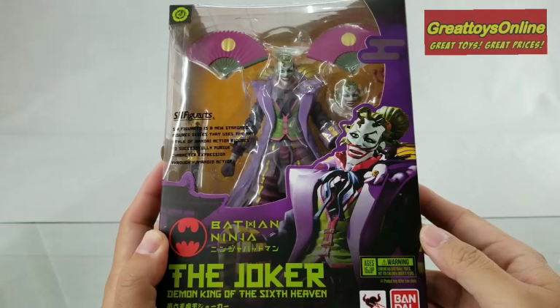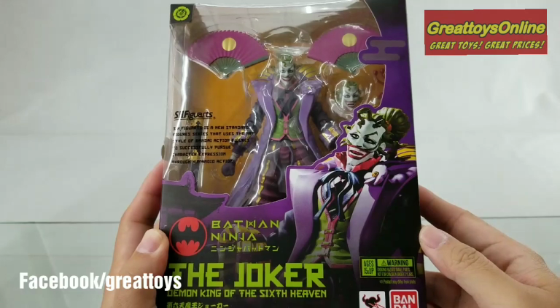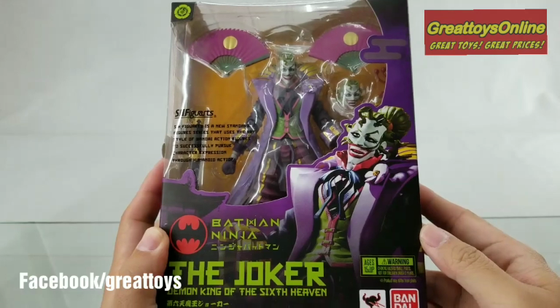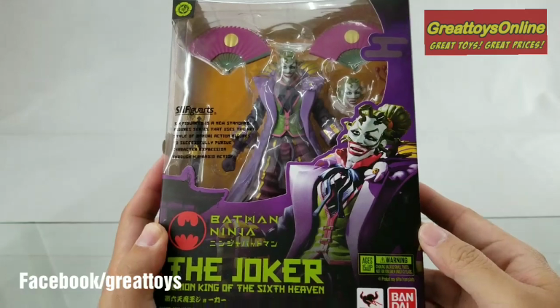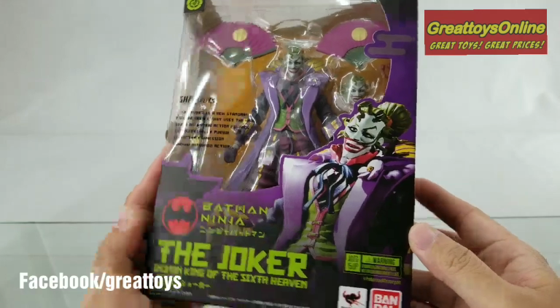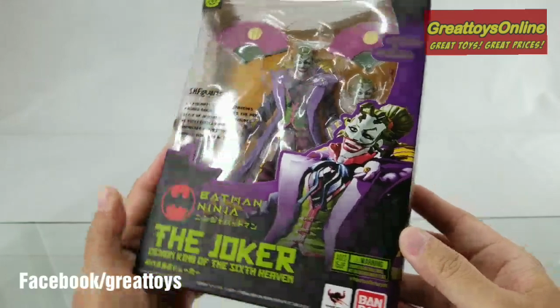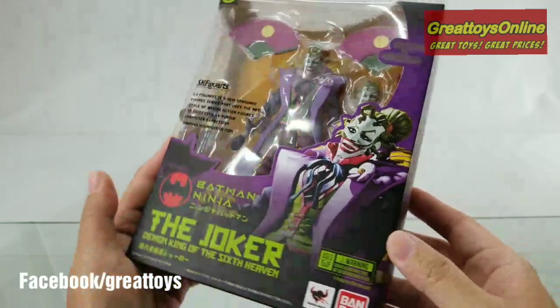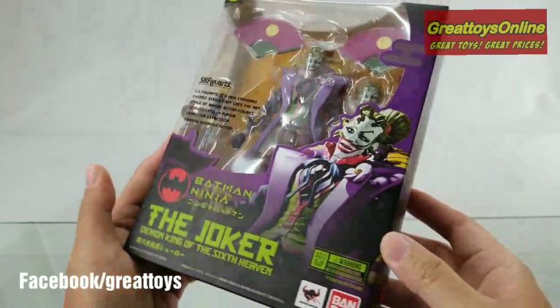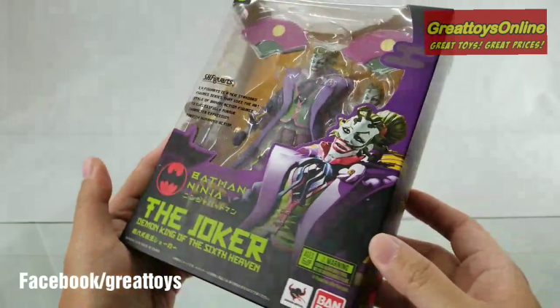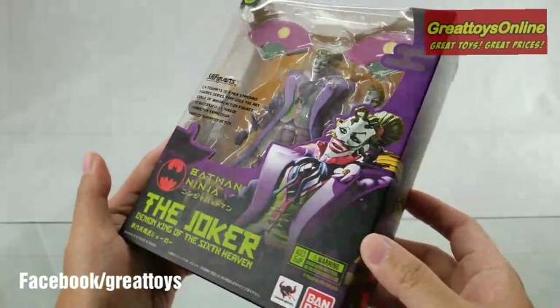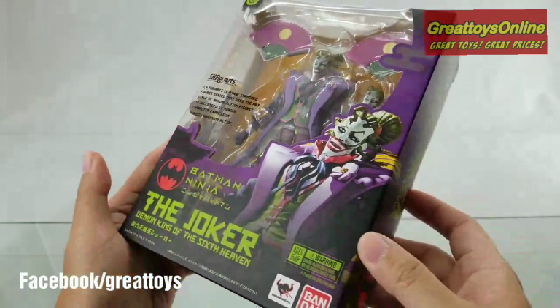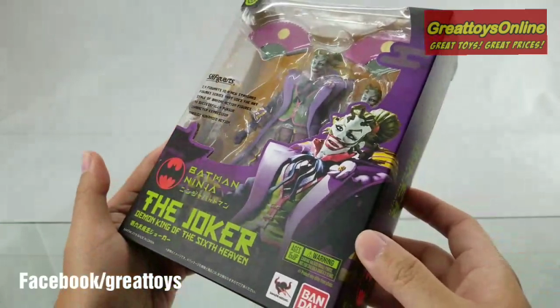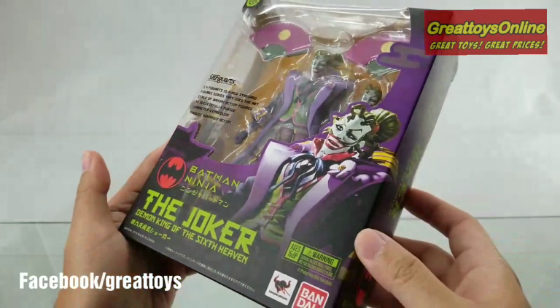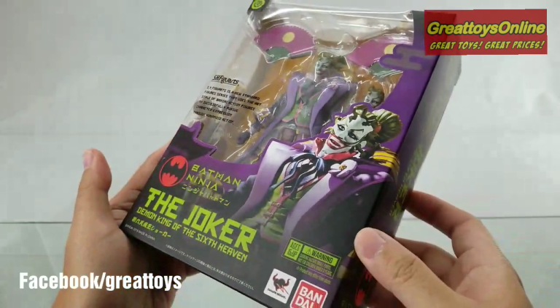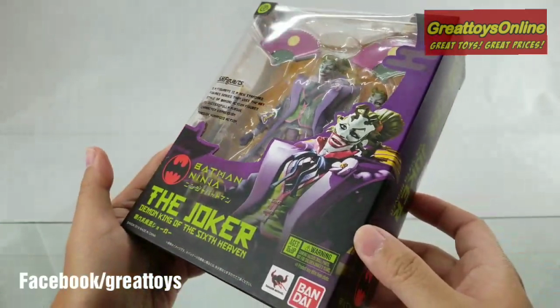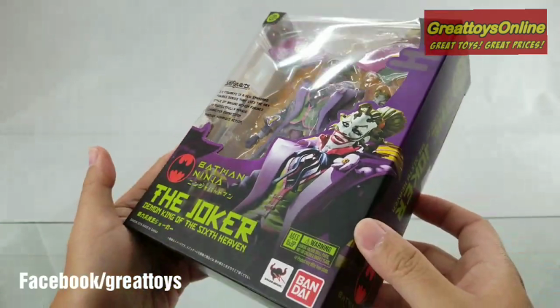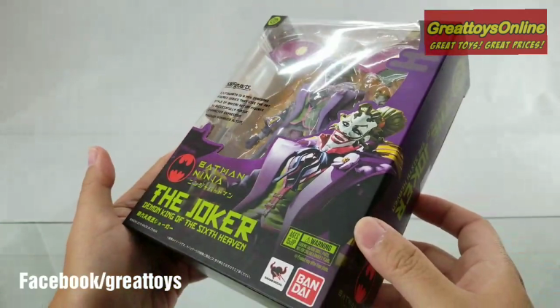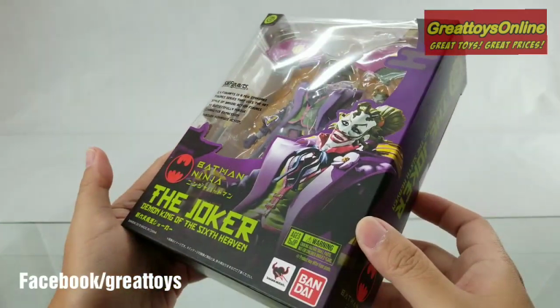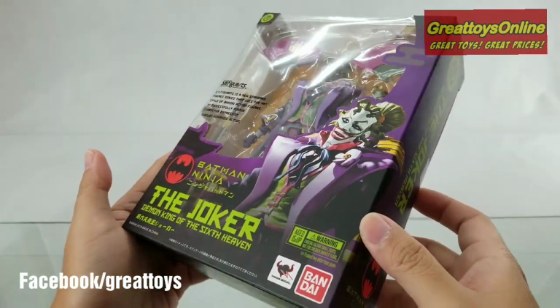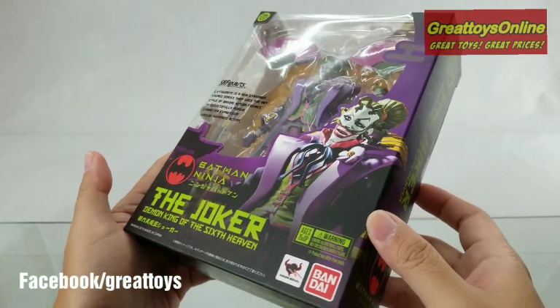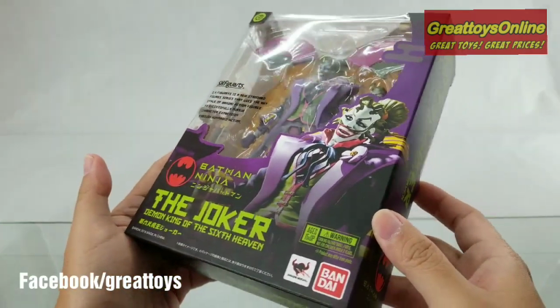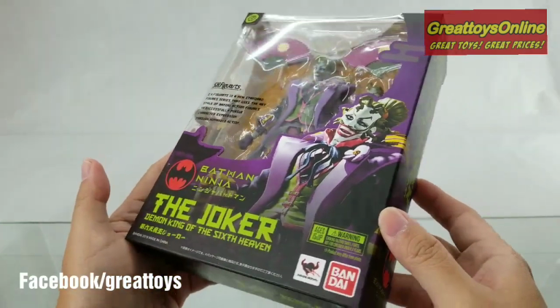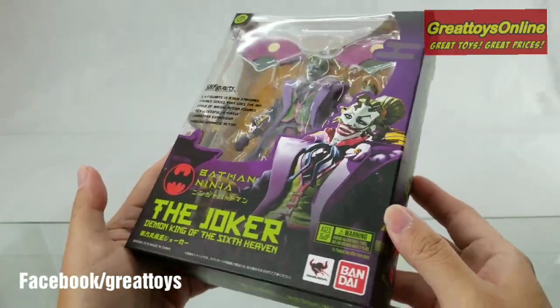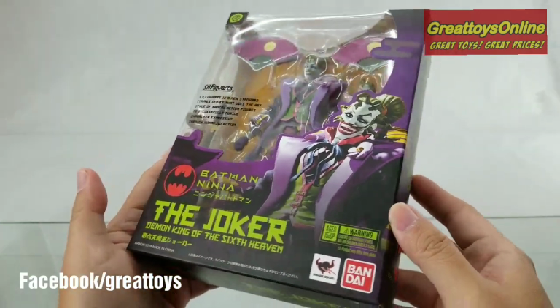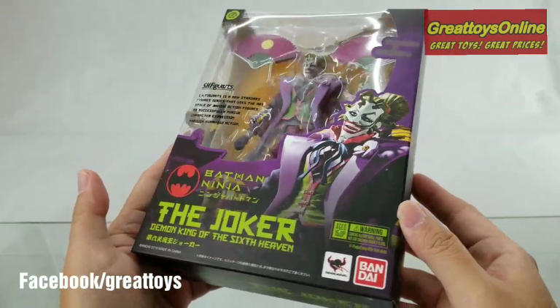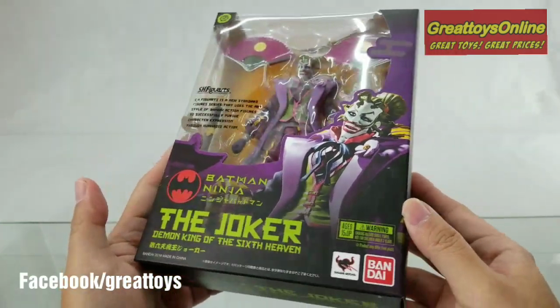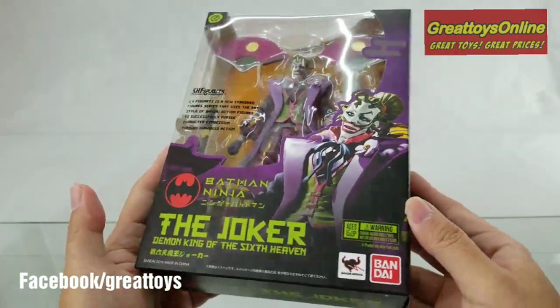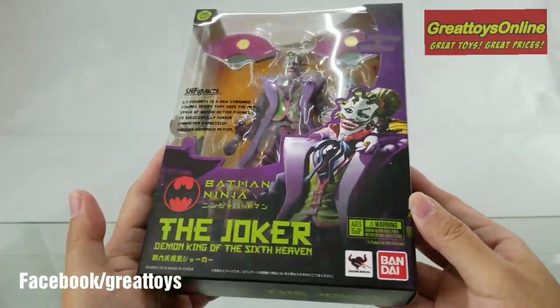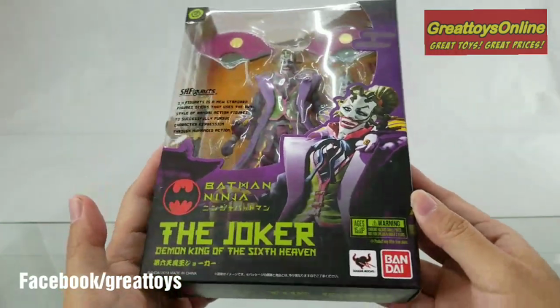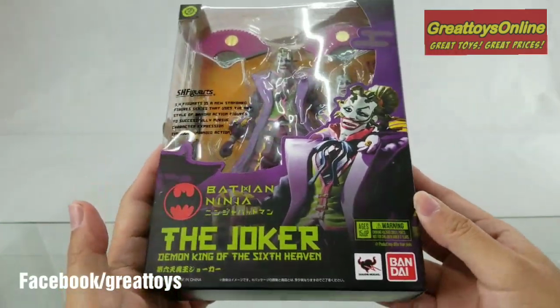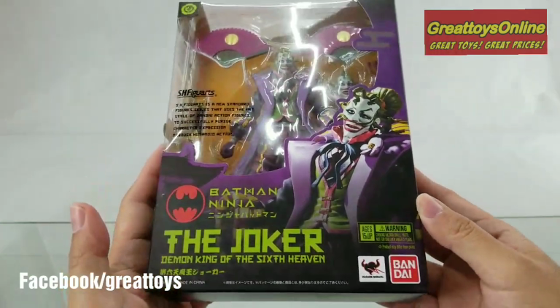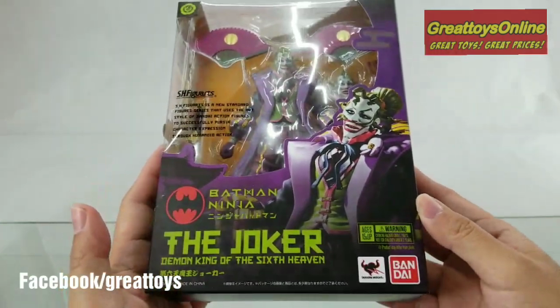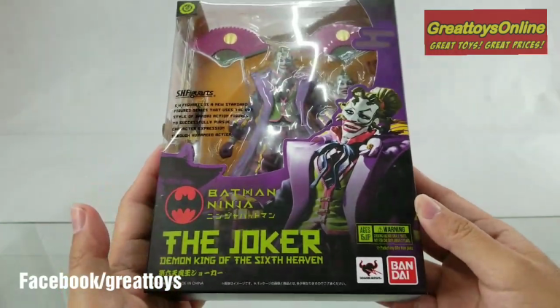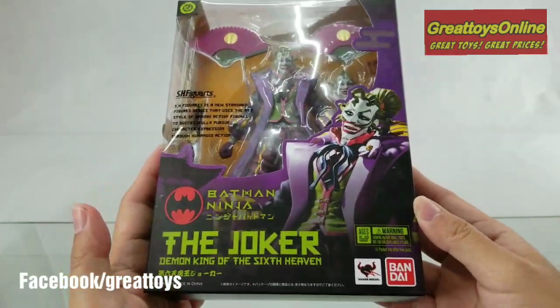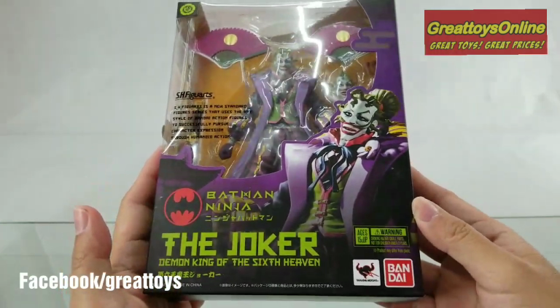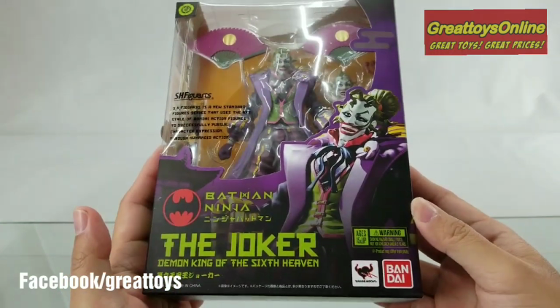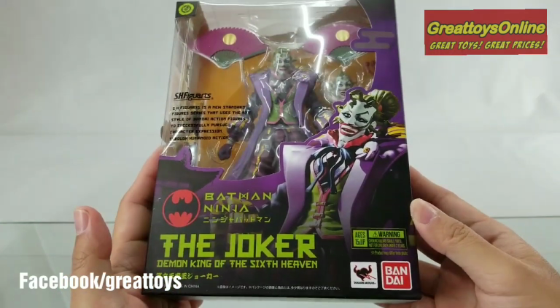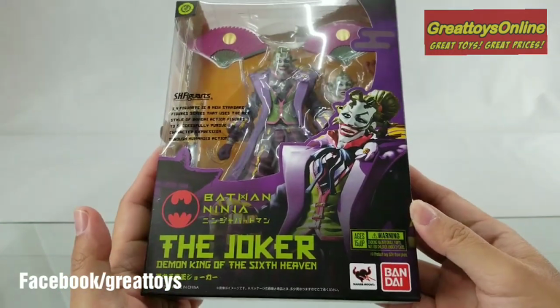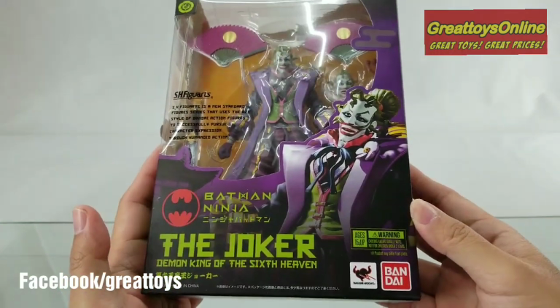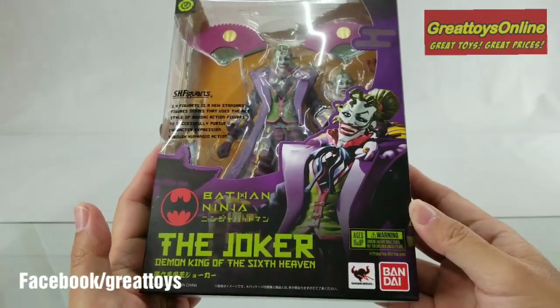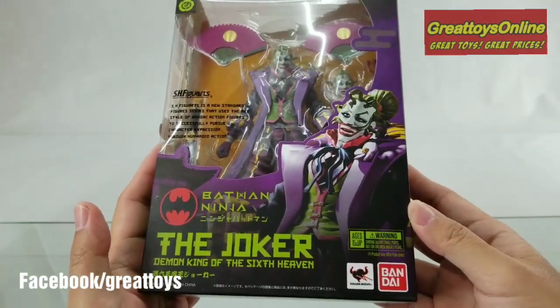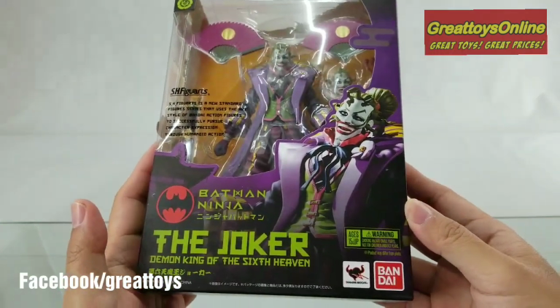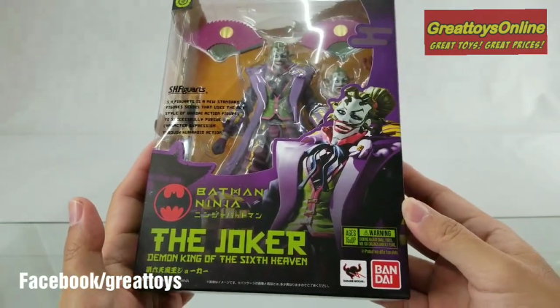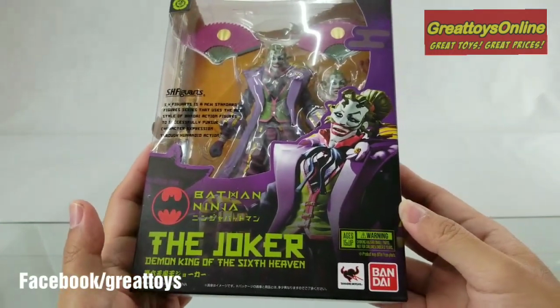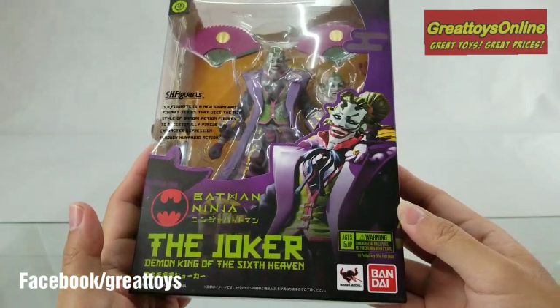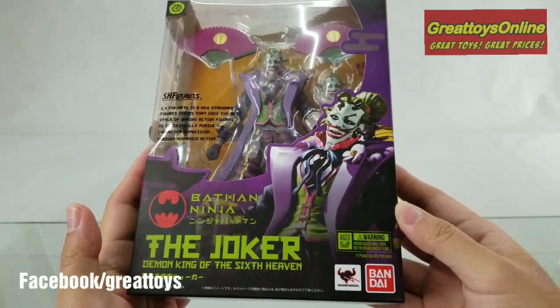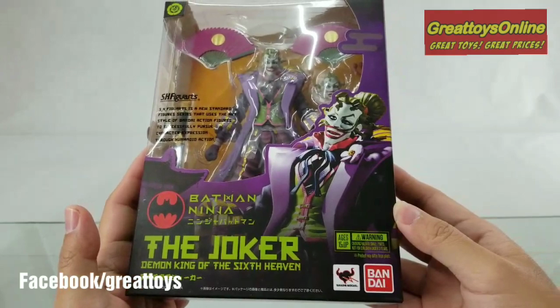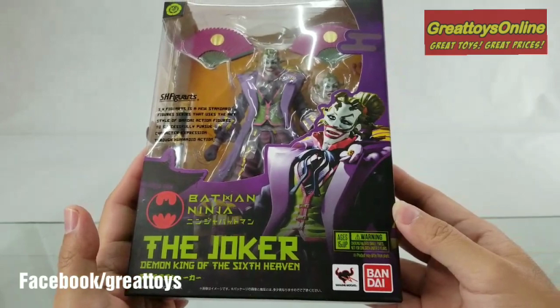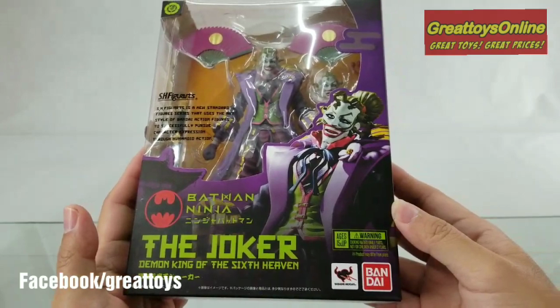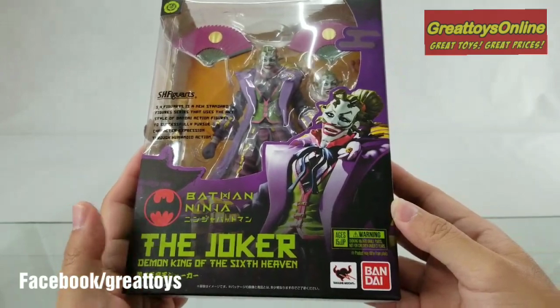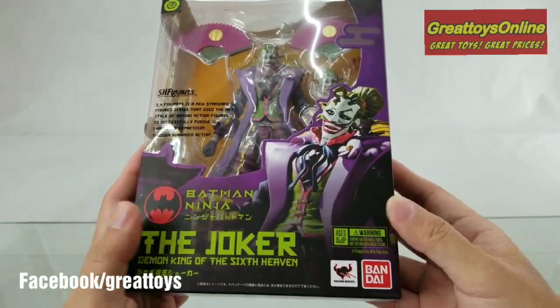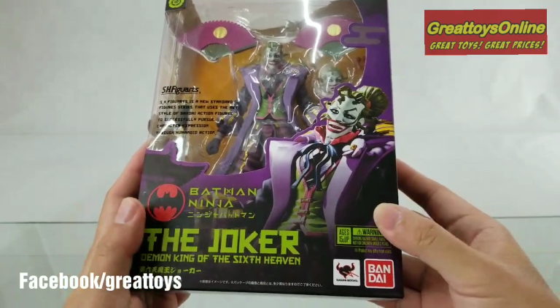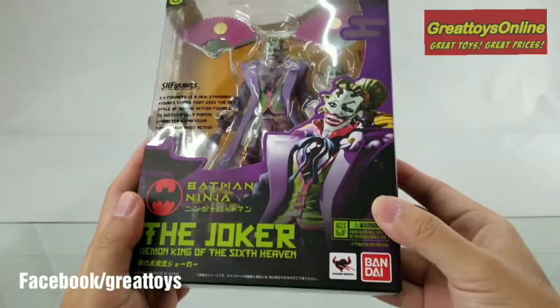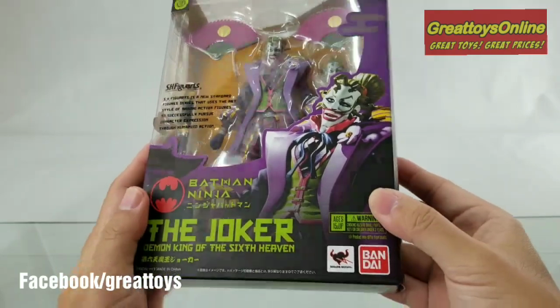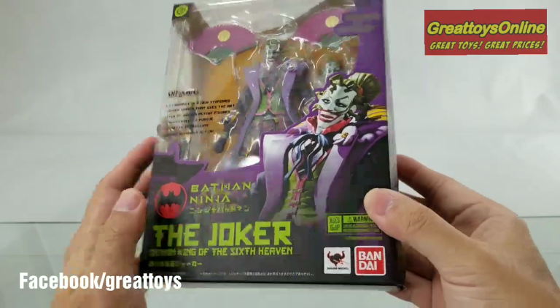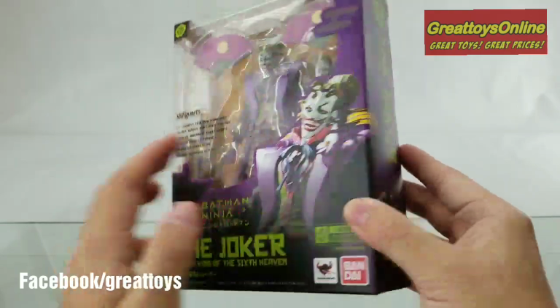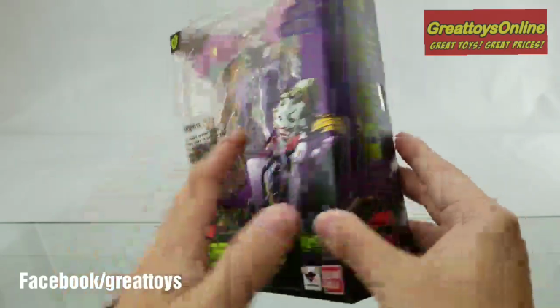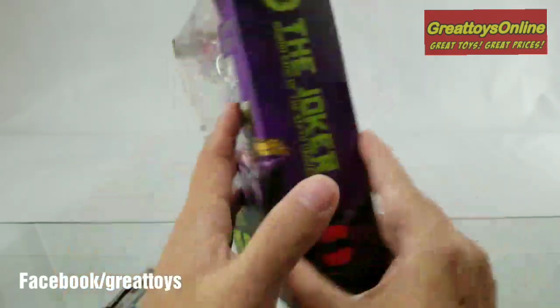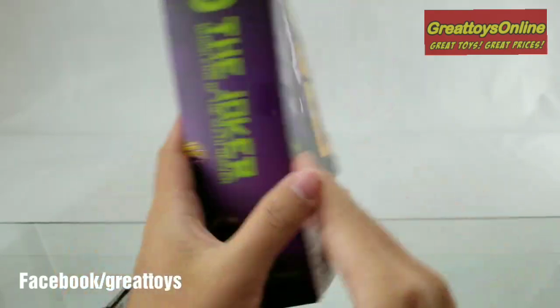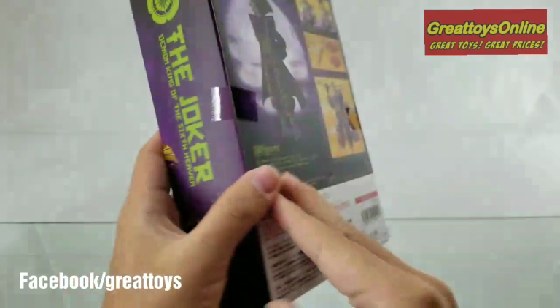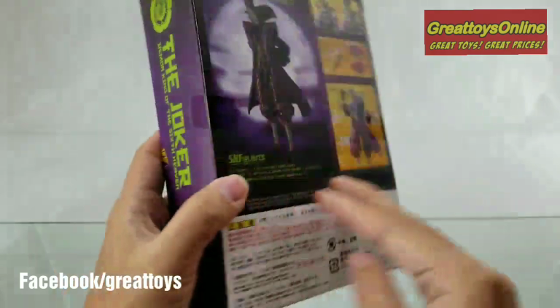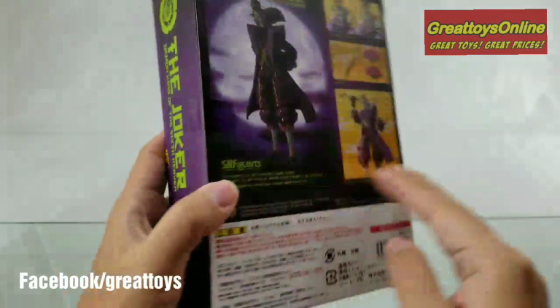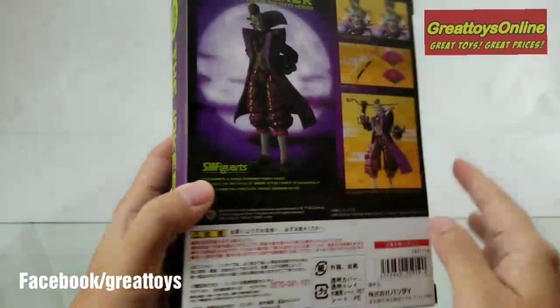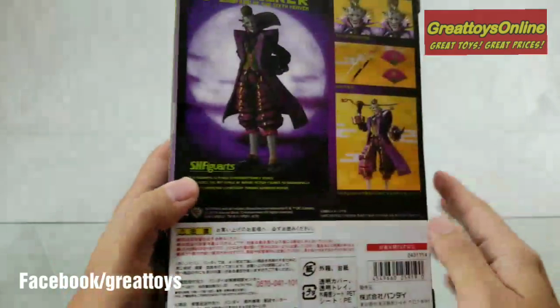For today's unboxing, I have Bandai Collector Division of Machinations, Batman Ninja, The Joker, Demon King of the Sixth Heaven.